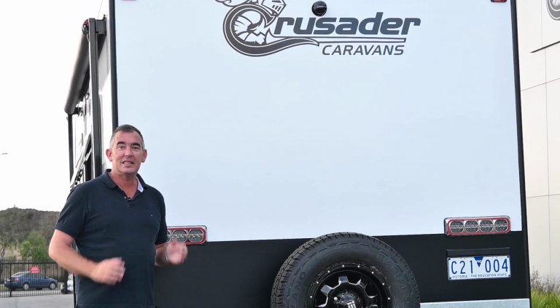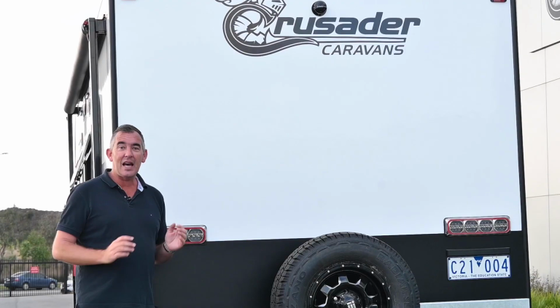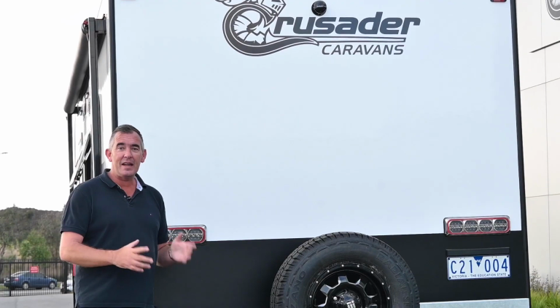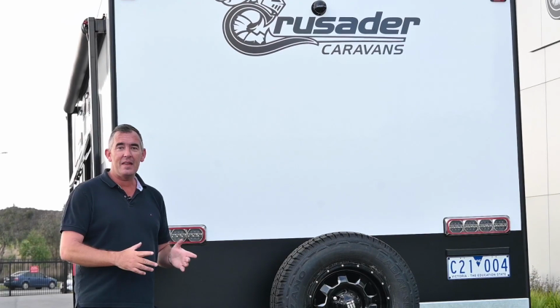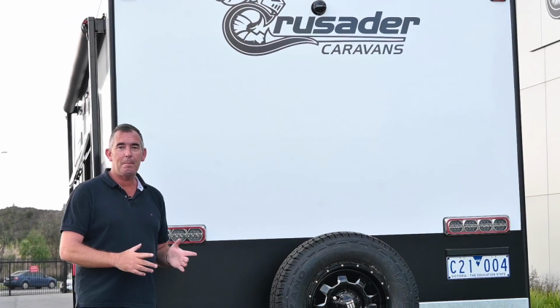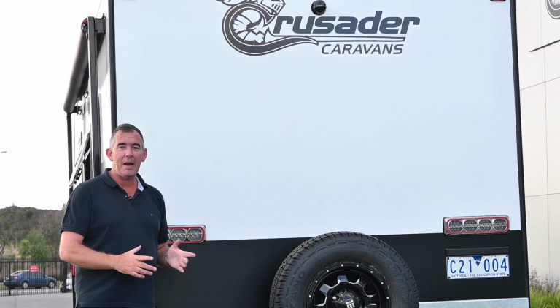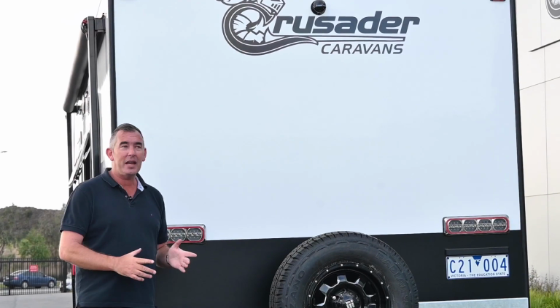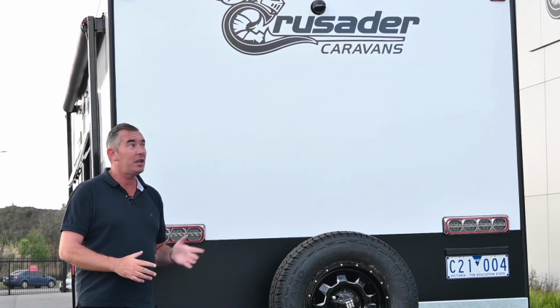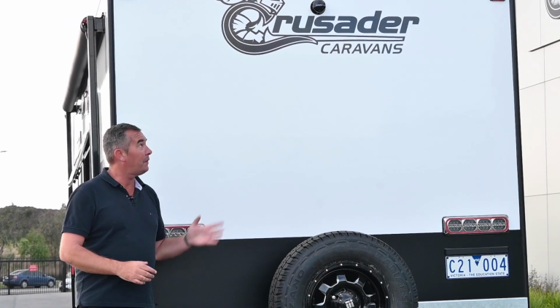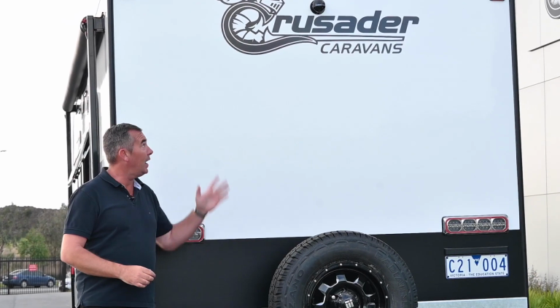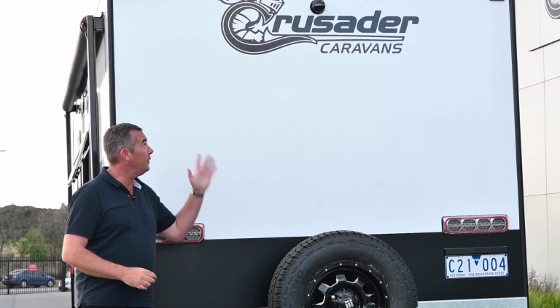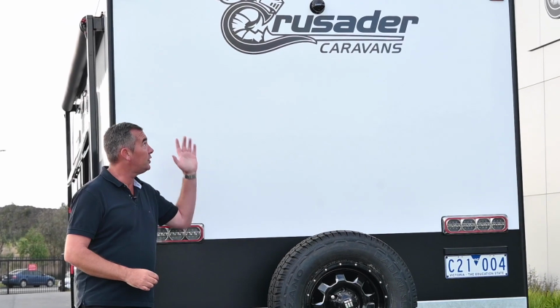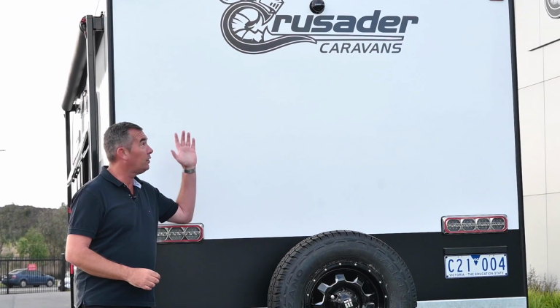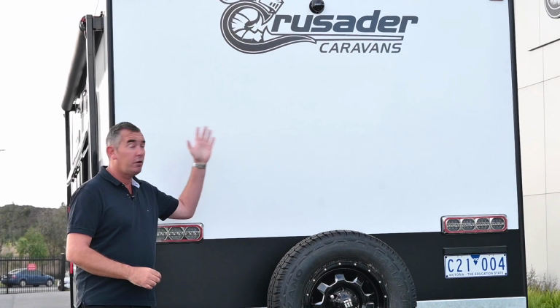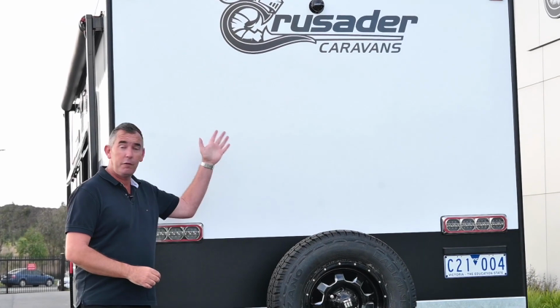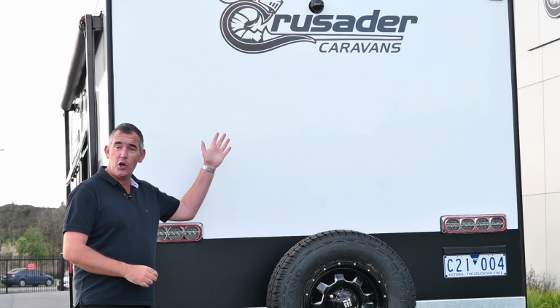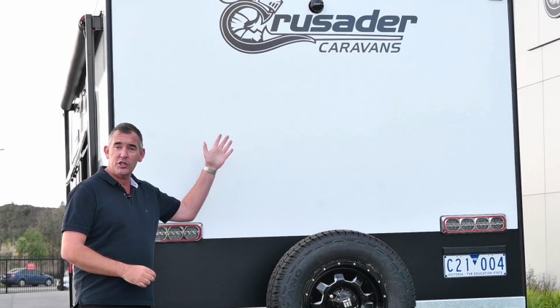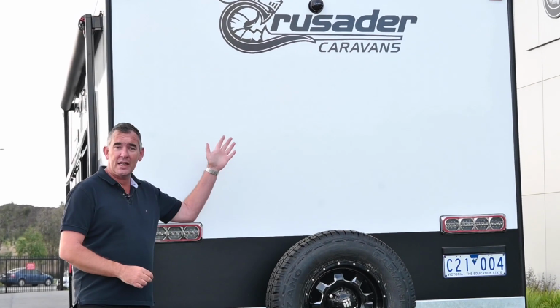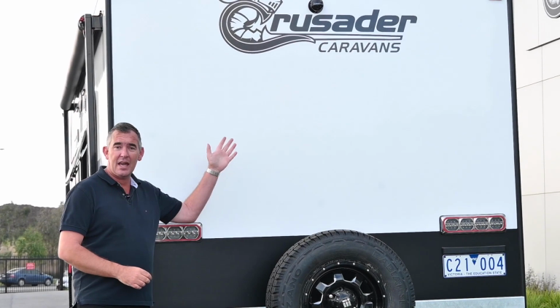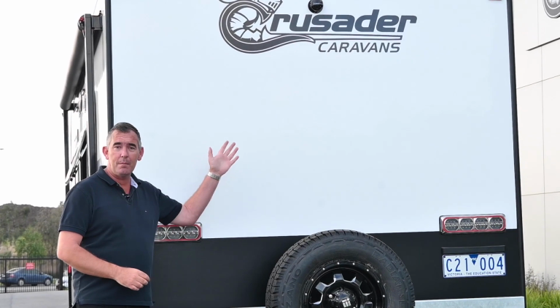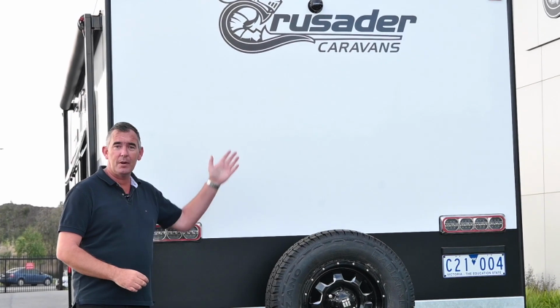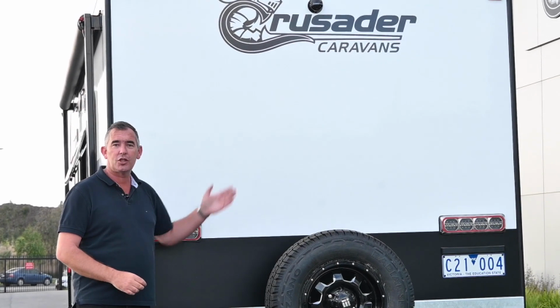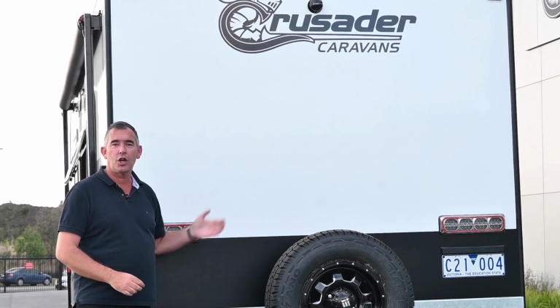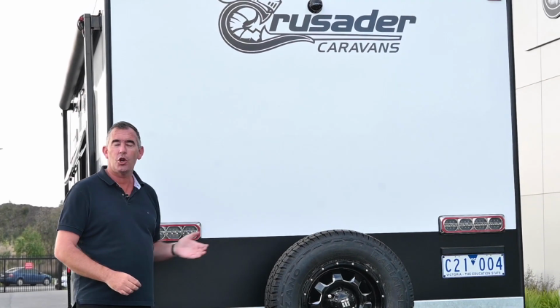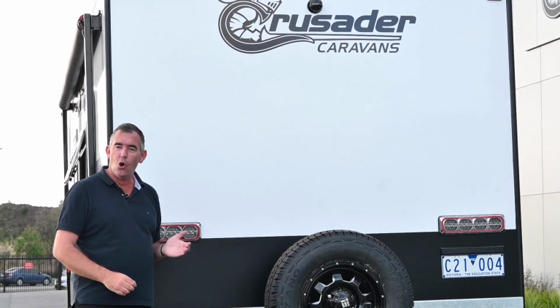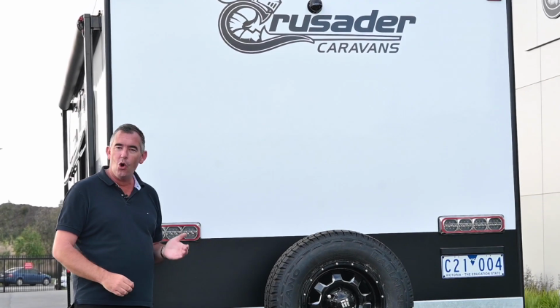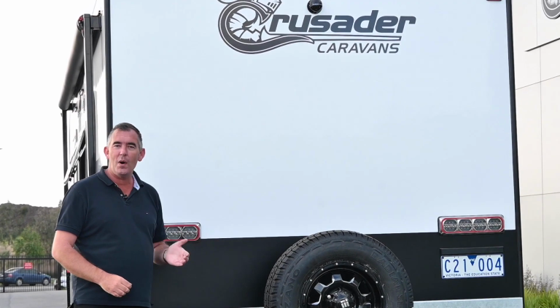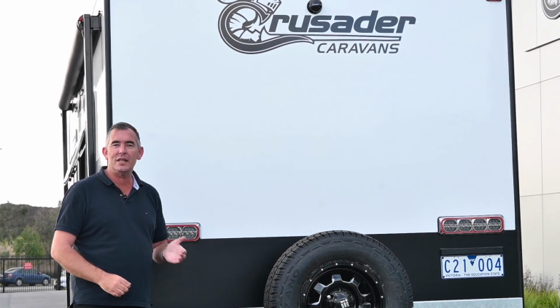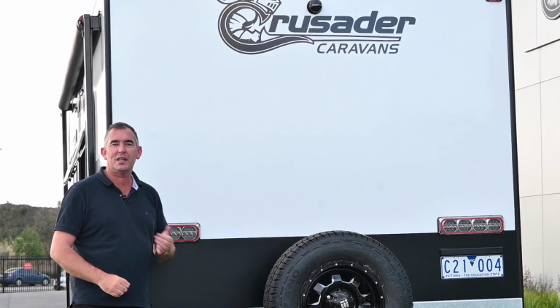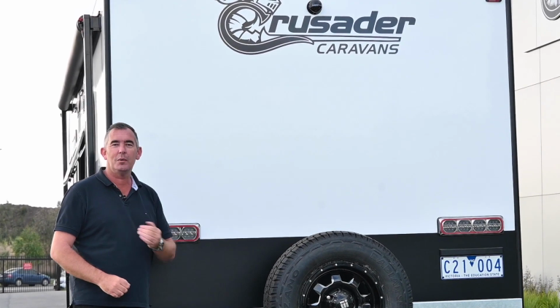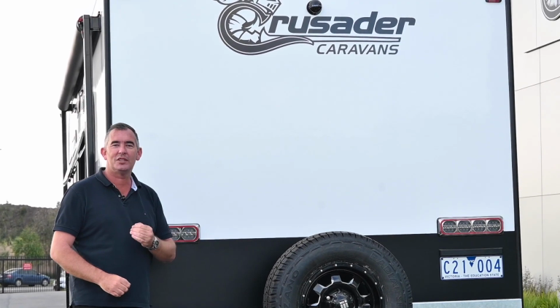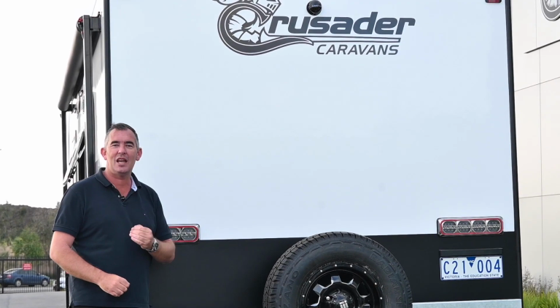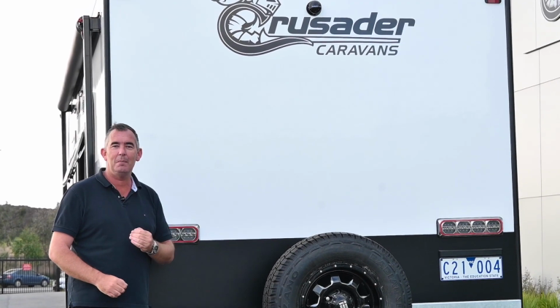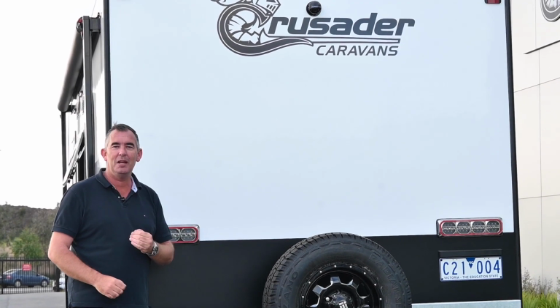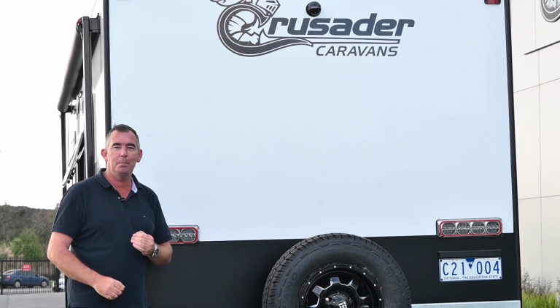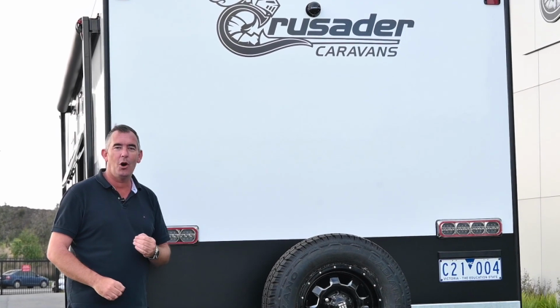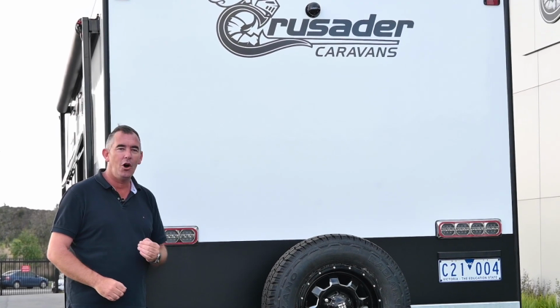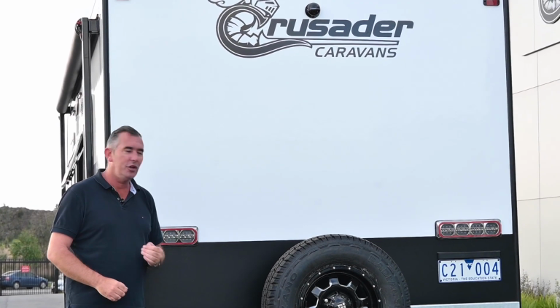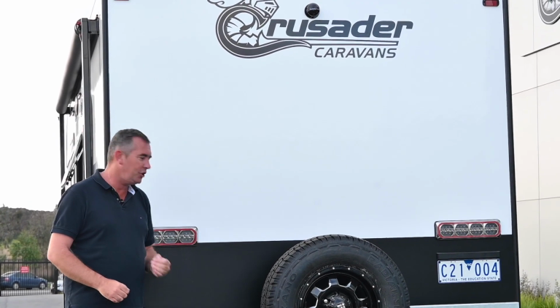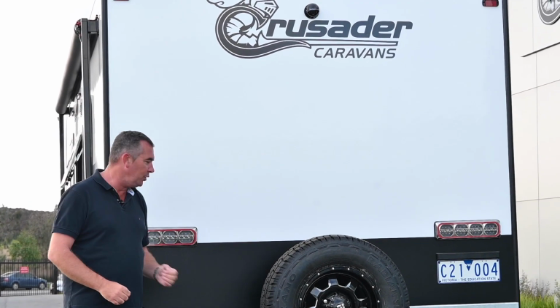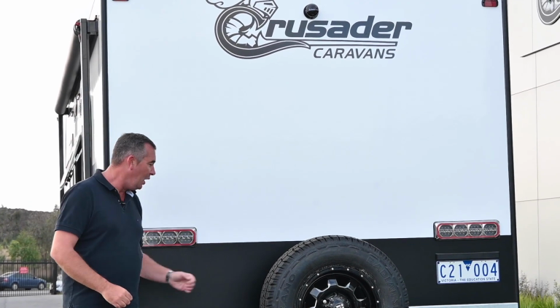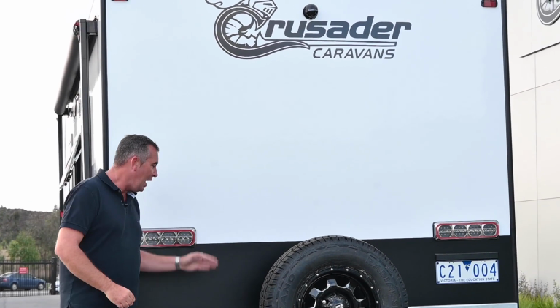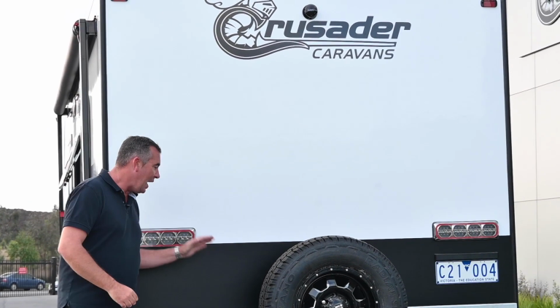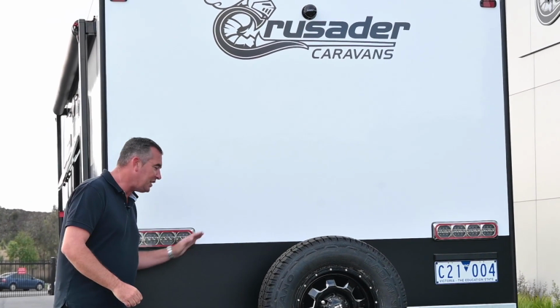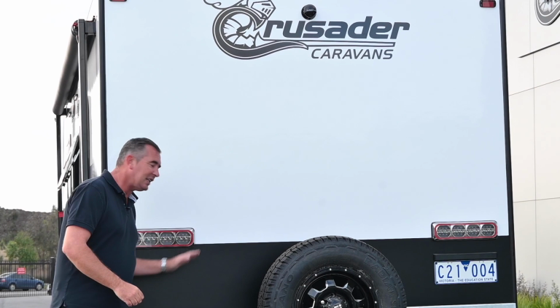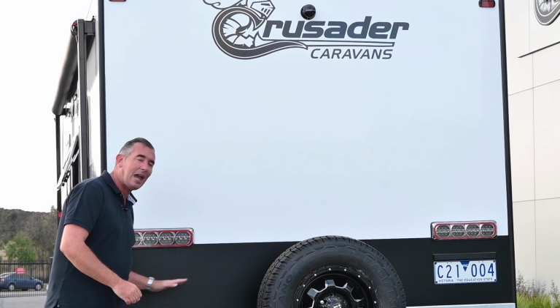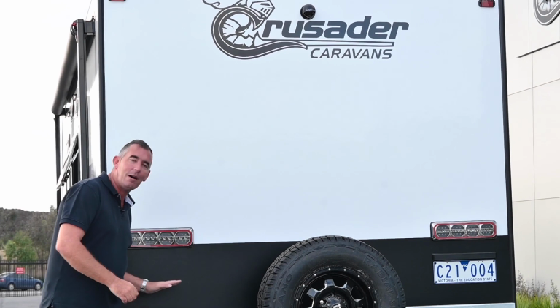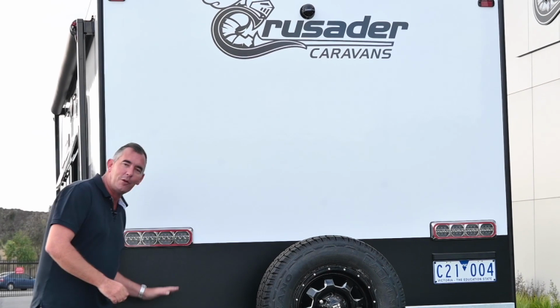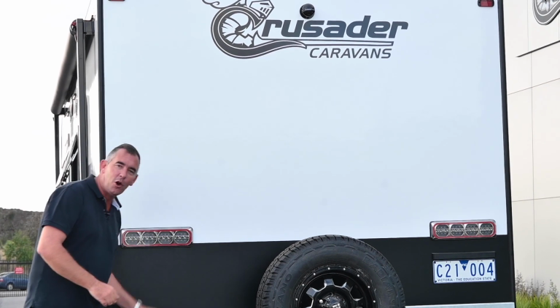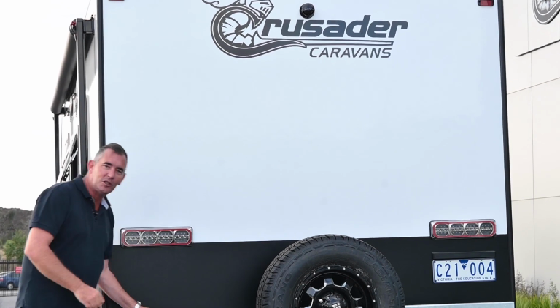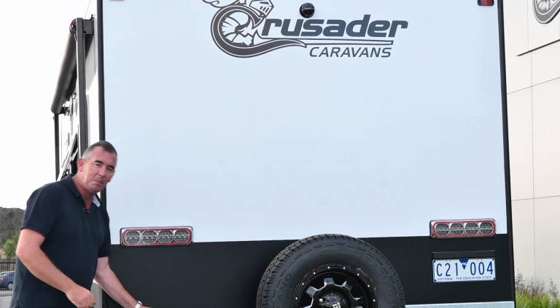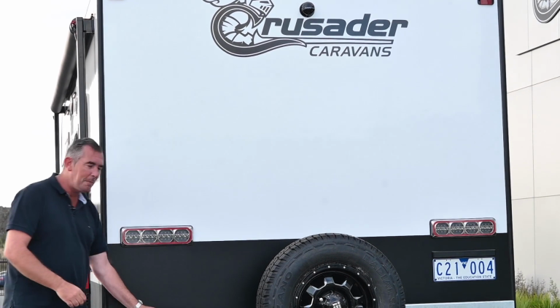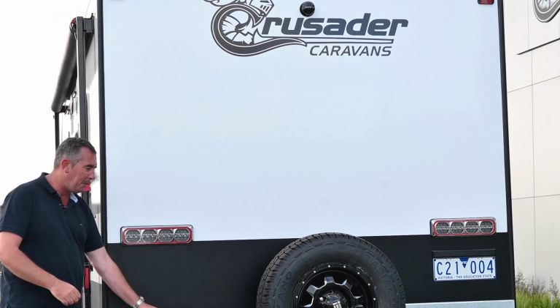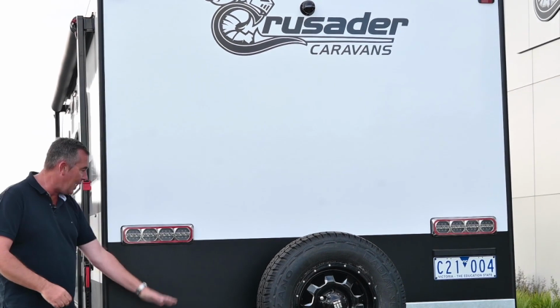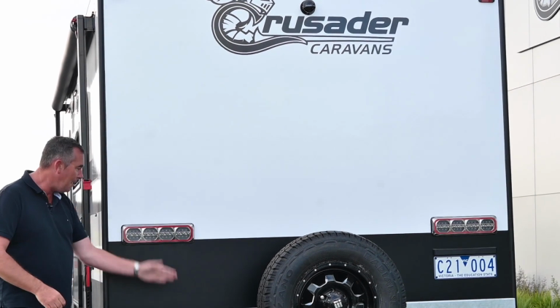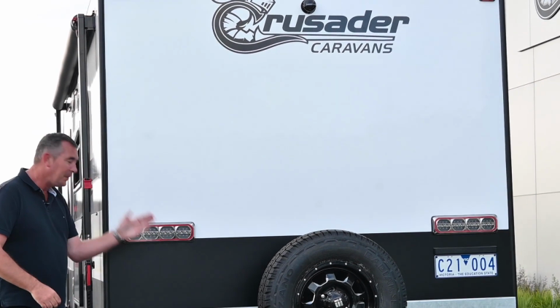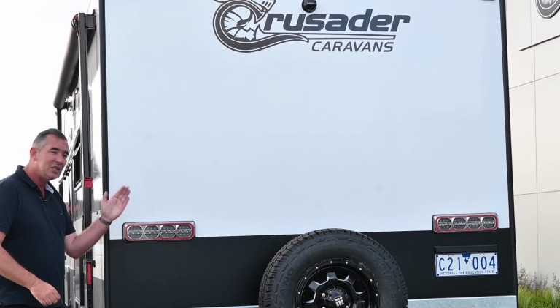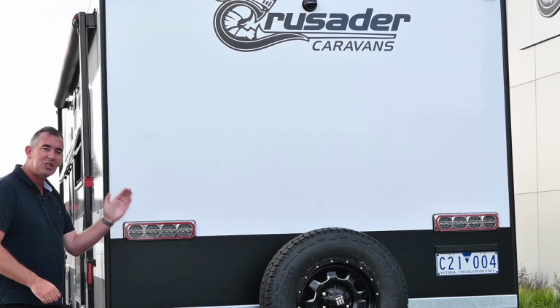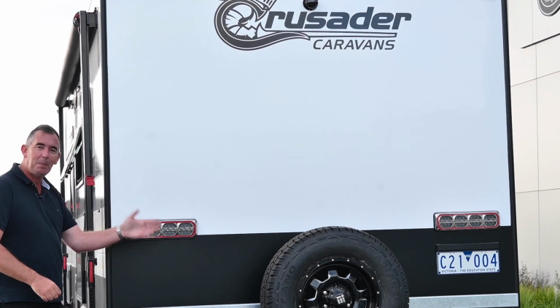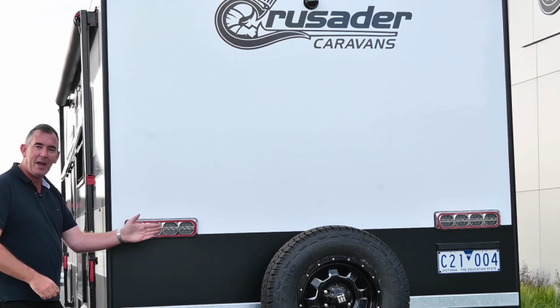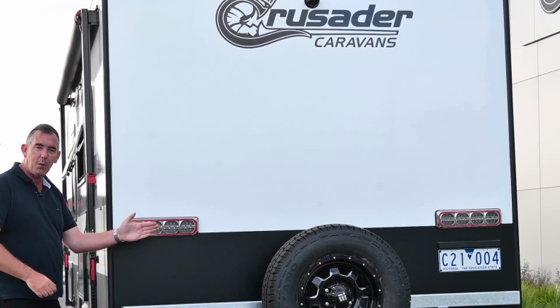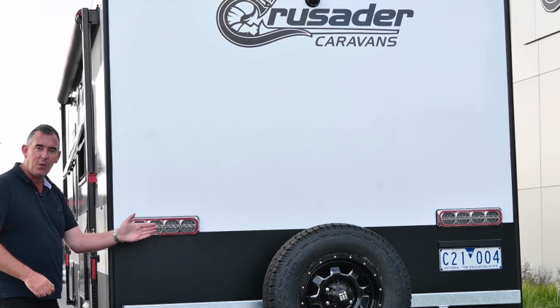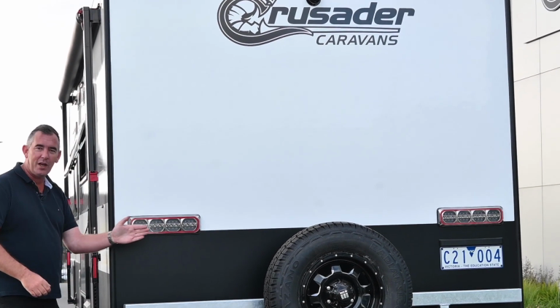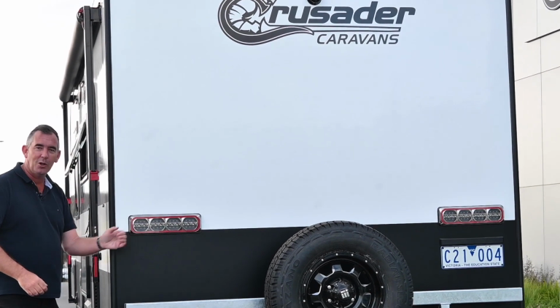Starting at the back of the van, there's a reversing camera so you can always see what's happening behind you. It has a galvanized bumper and spare wheel.